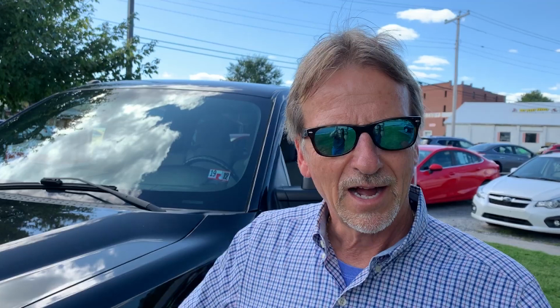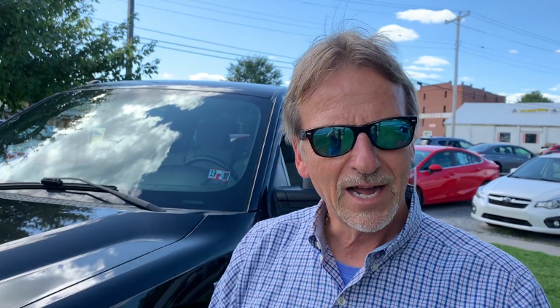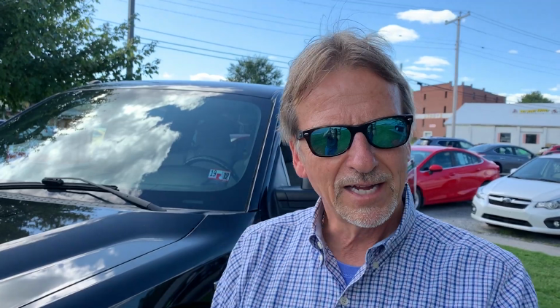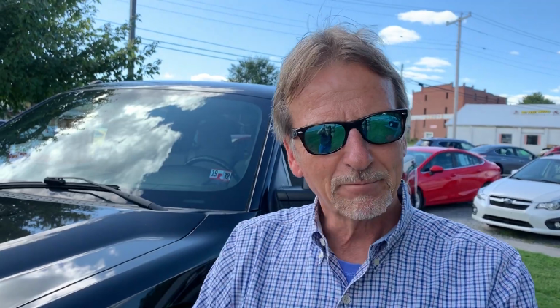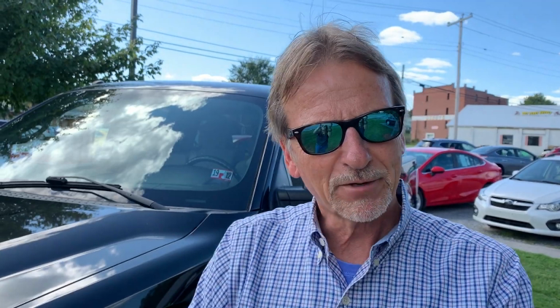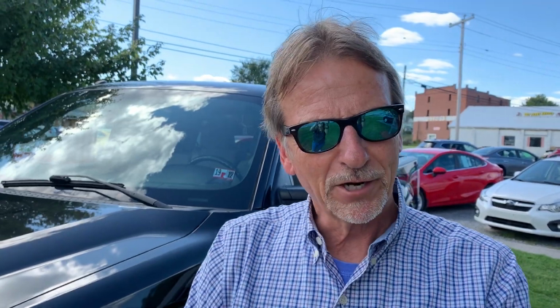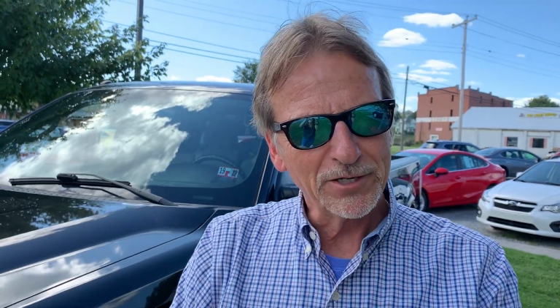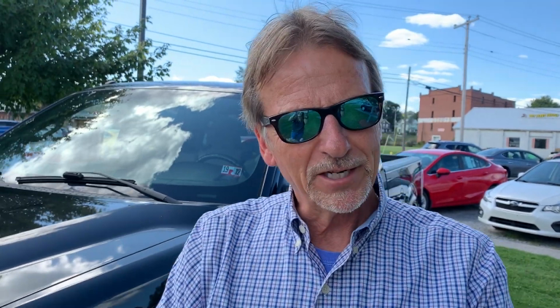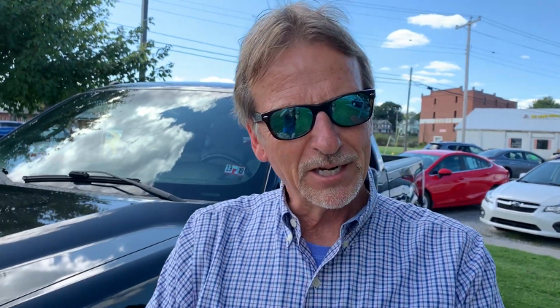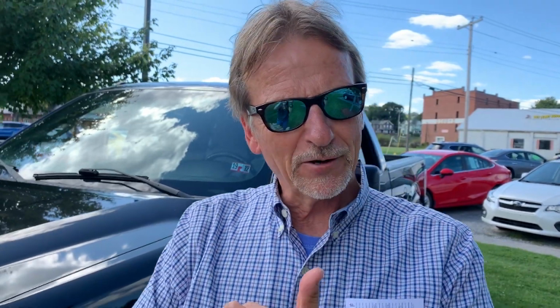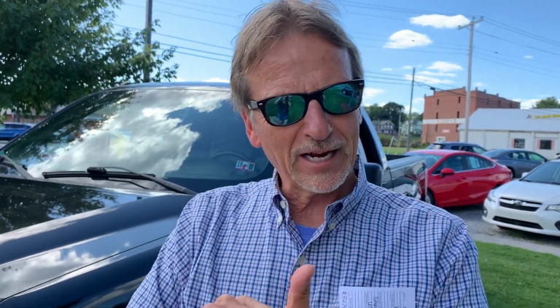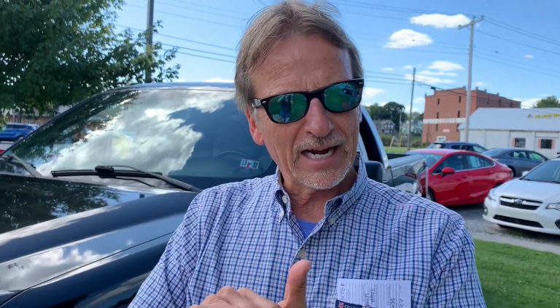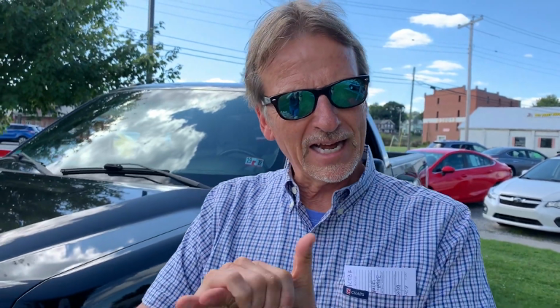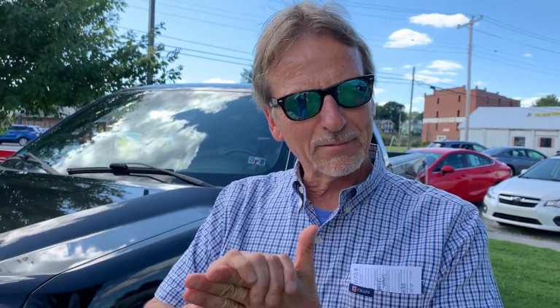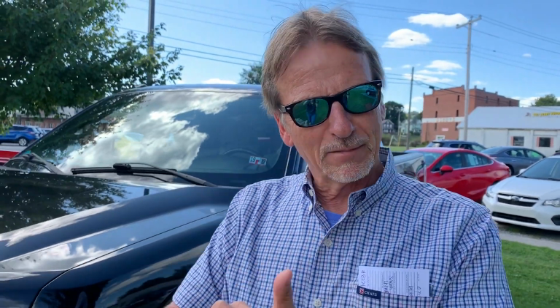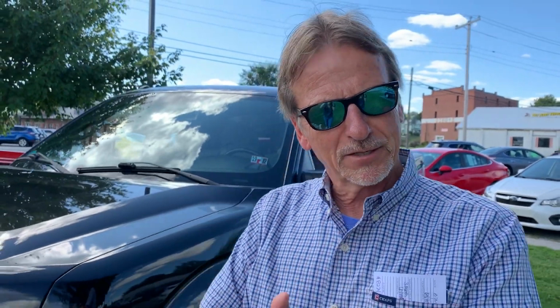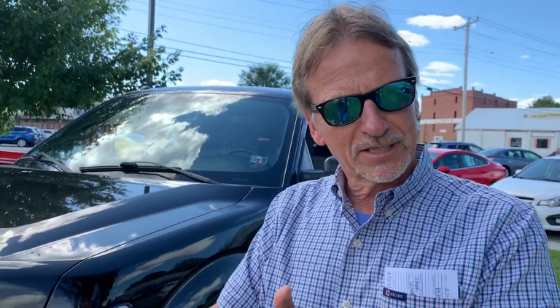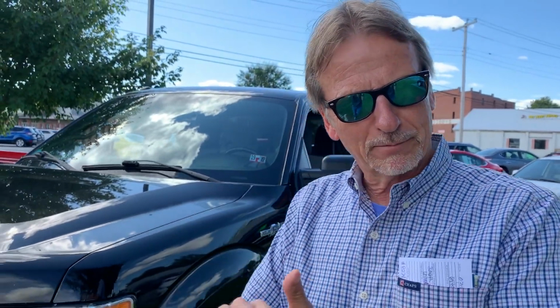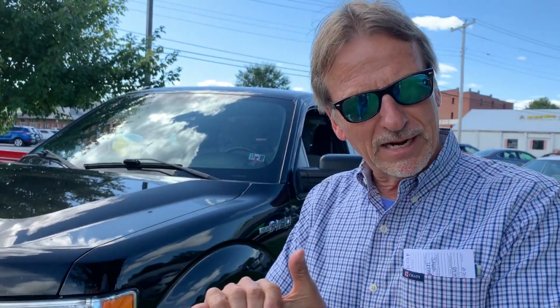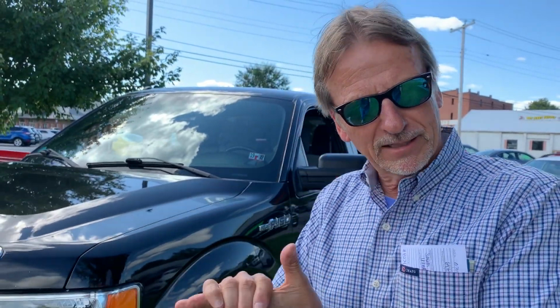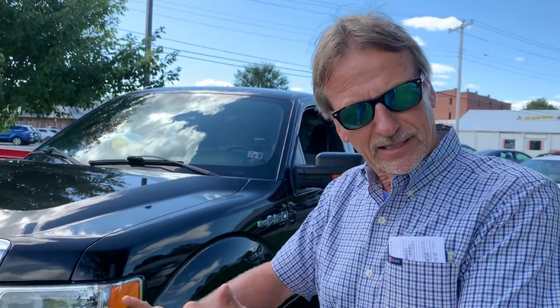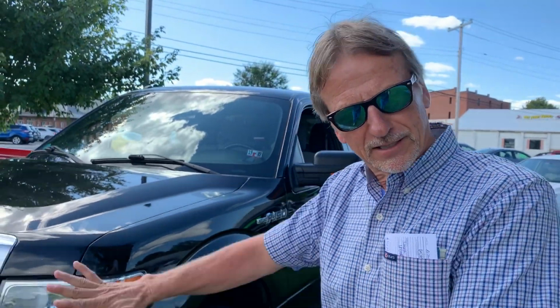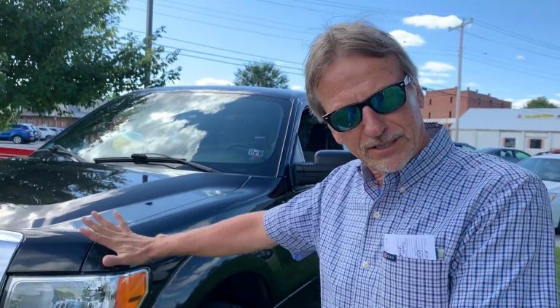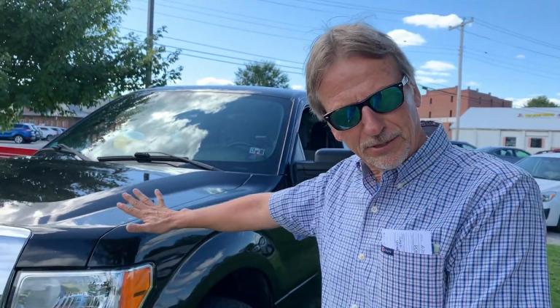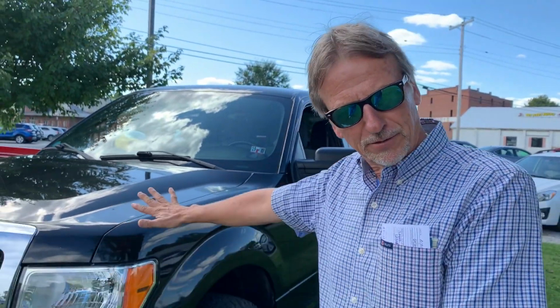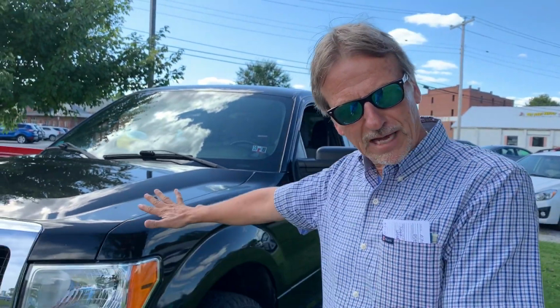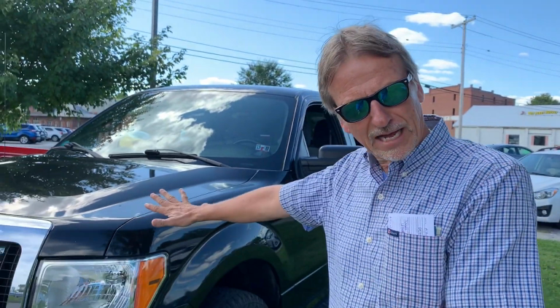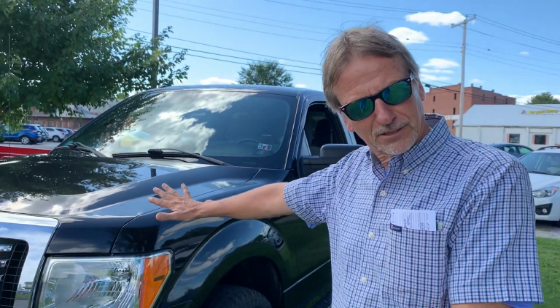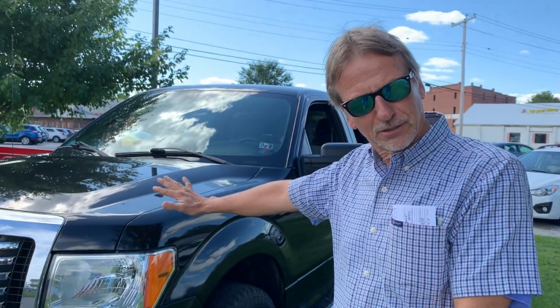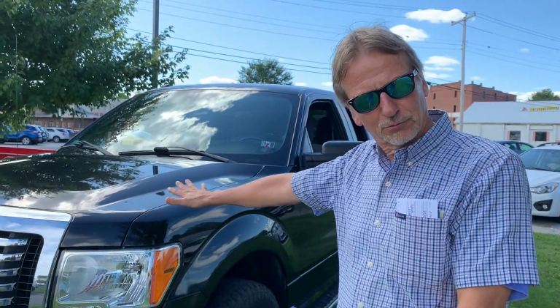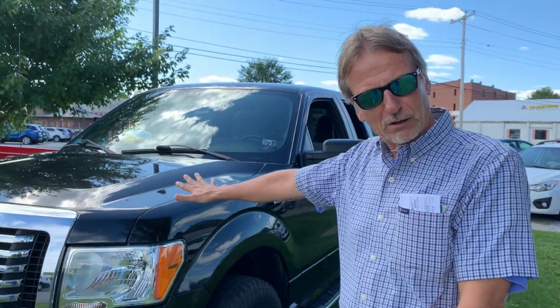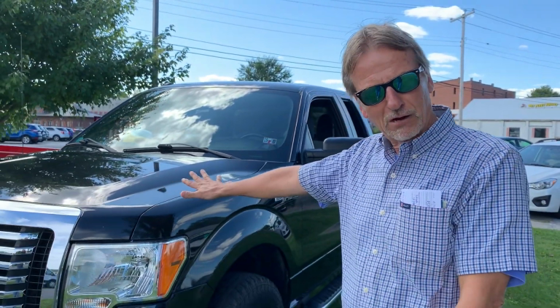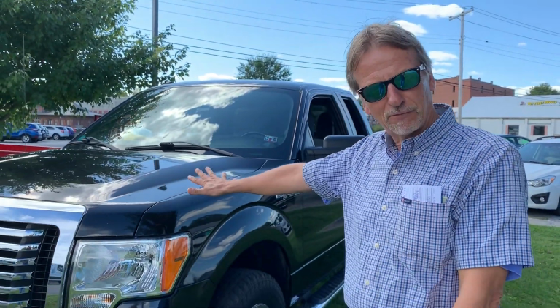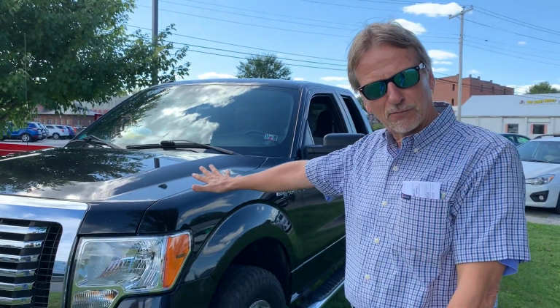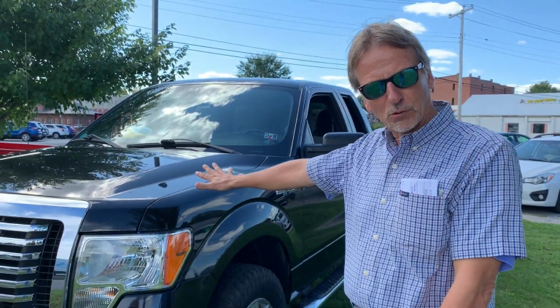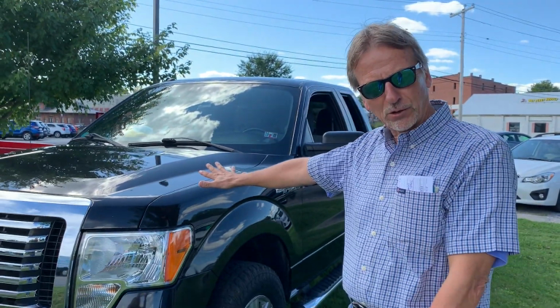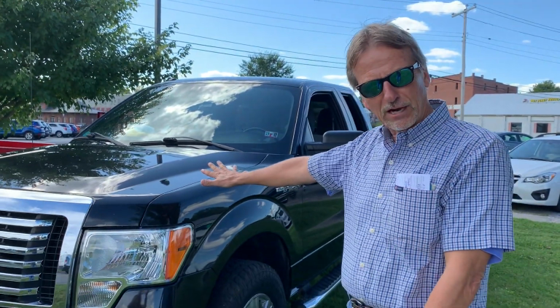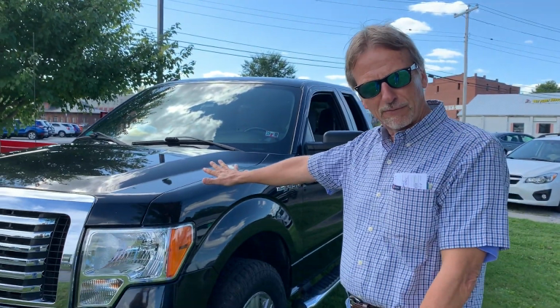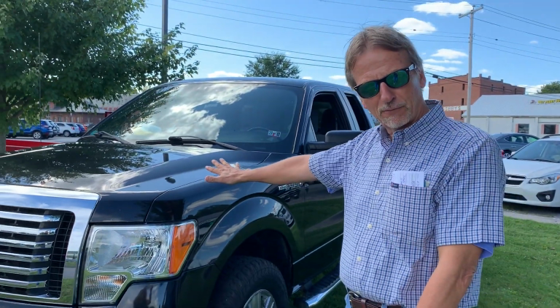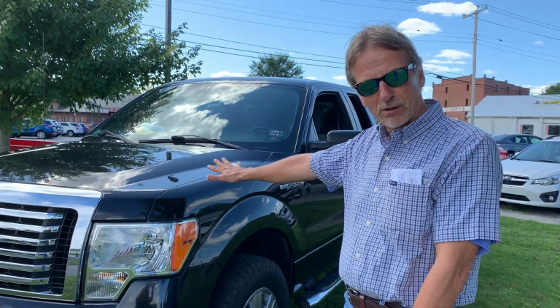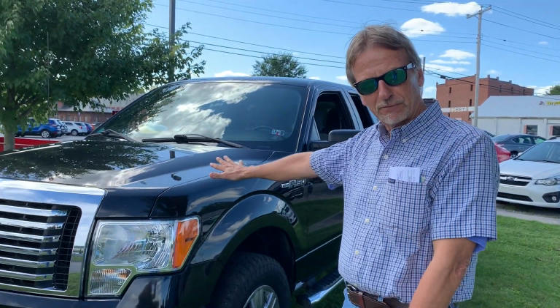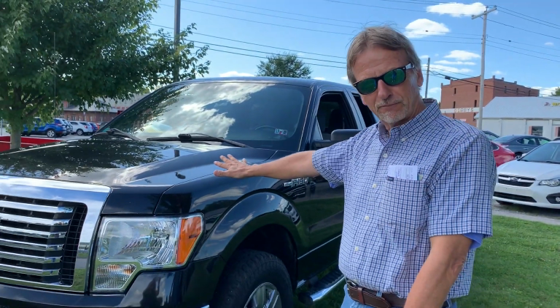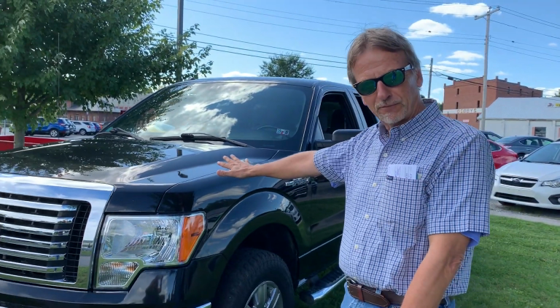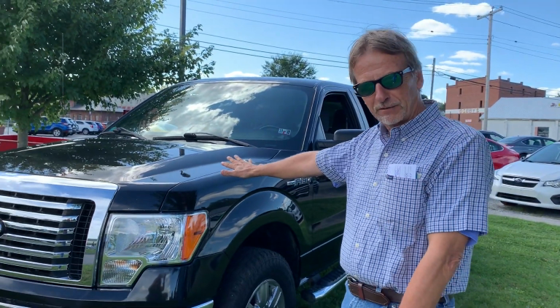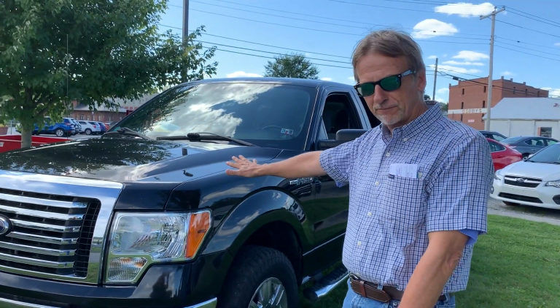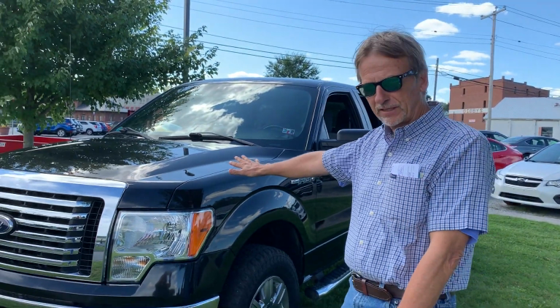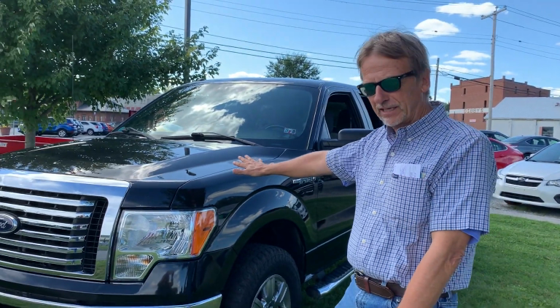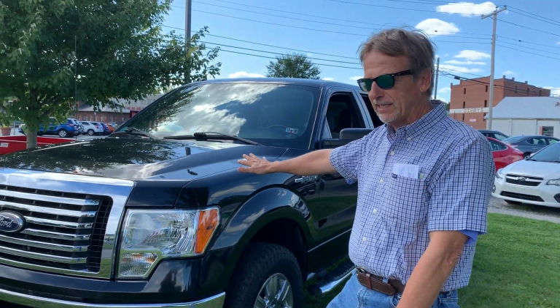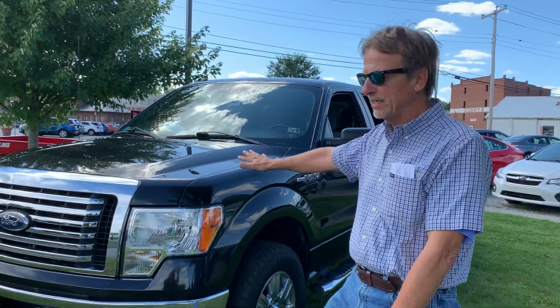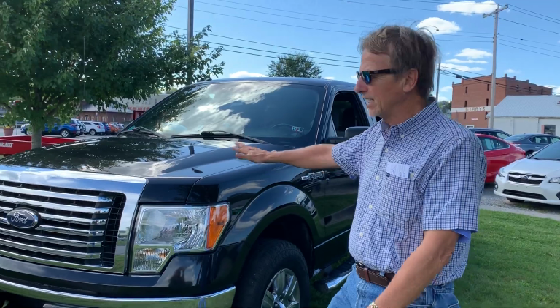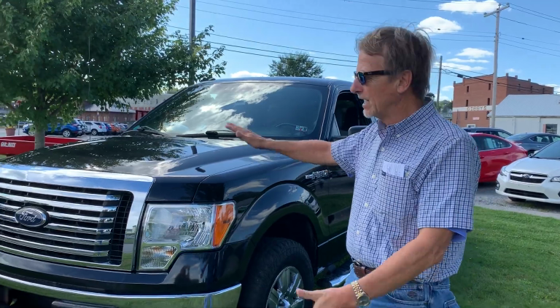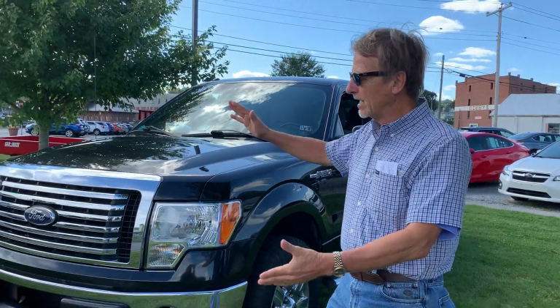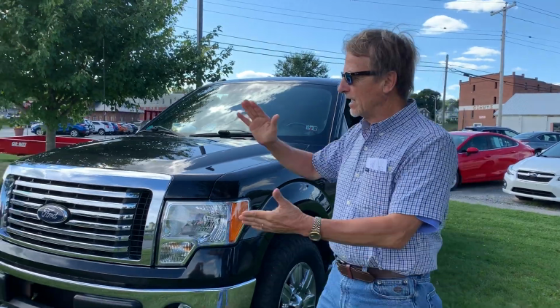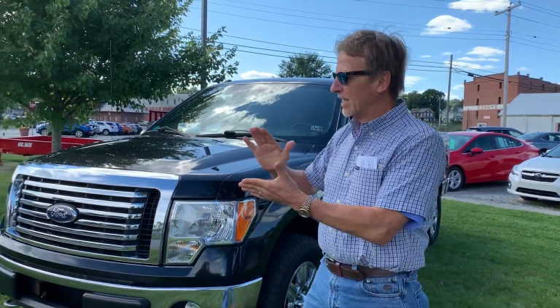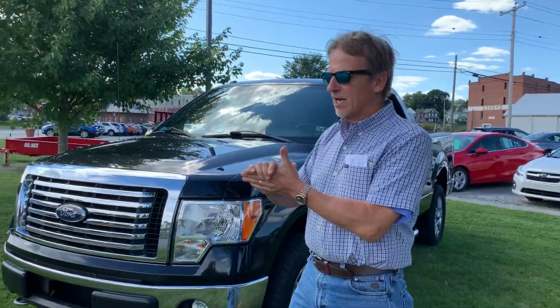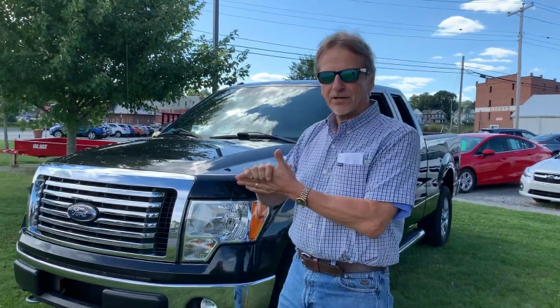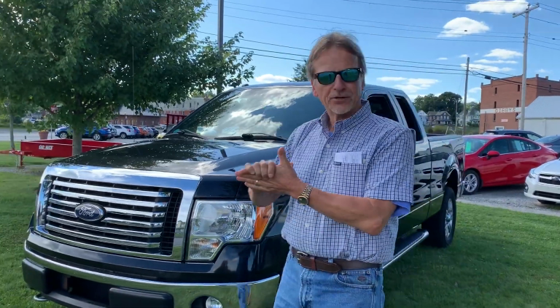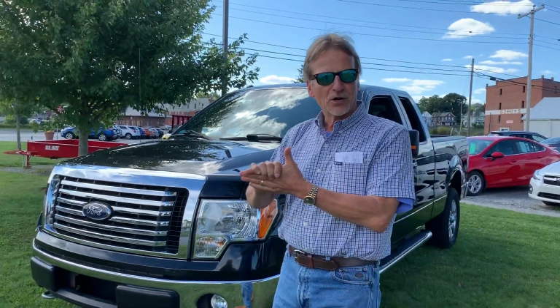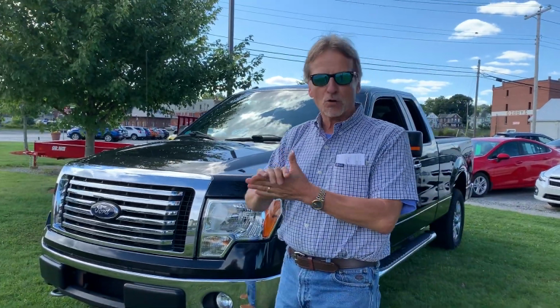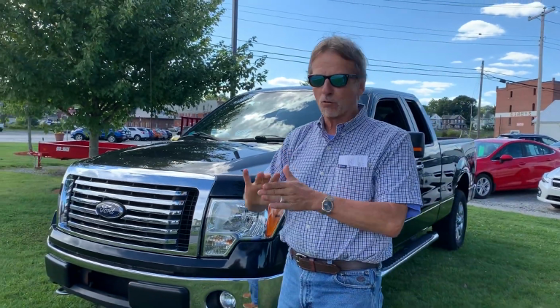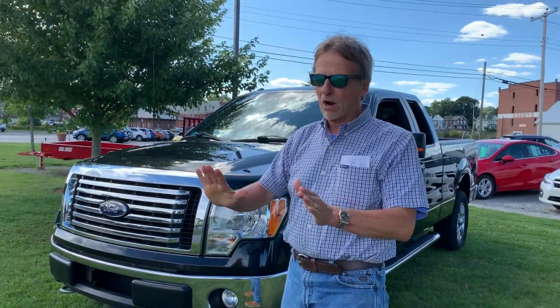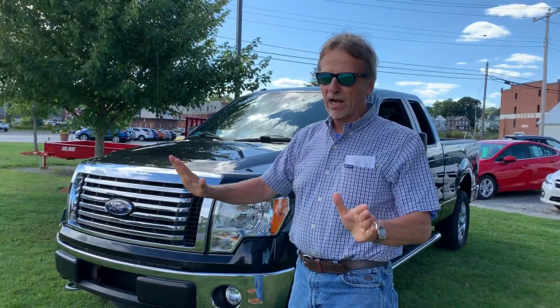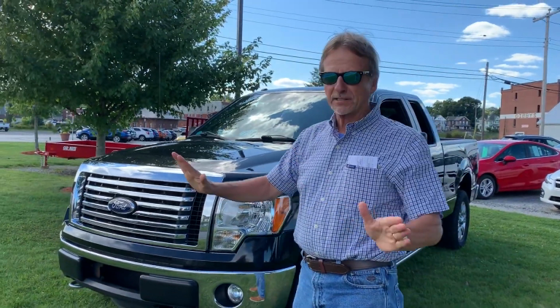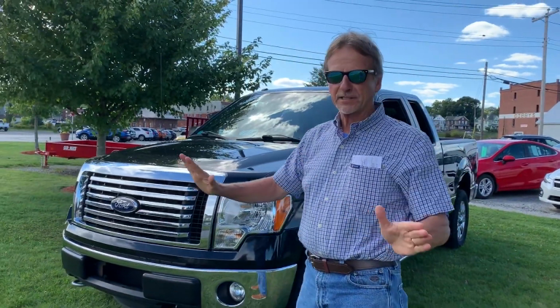Hi, I'm Curt. You know what I like most about this 2012 Ford F-150? No rust.